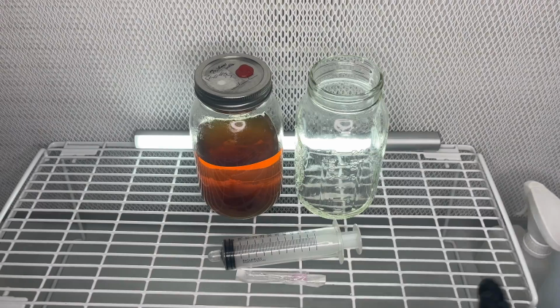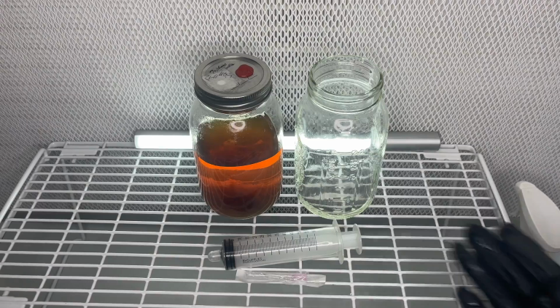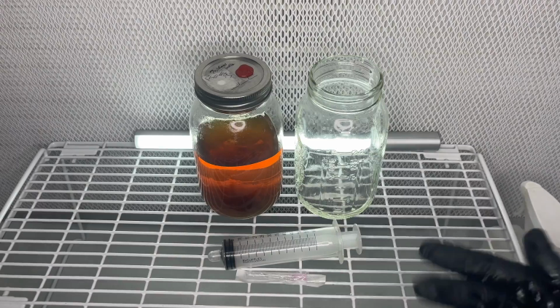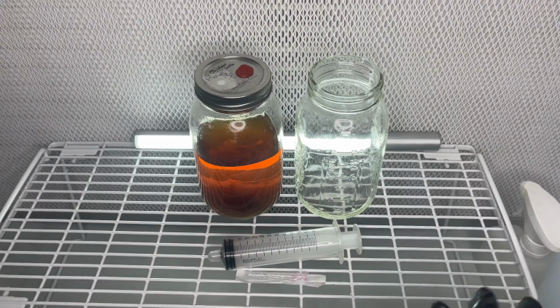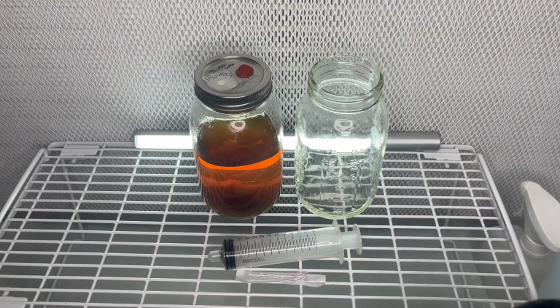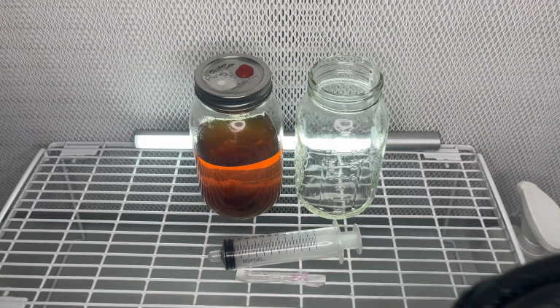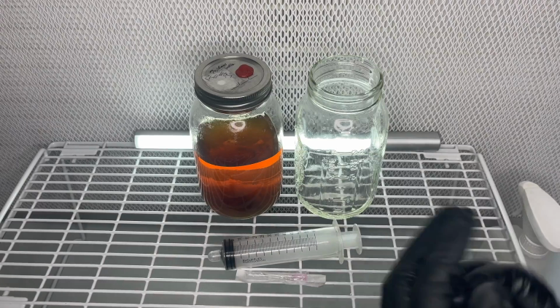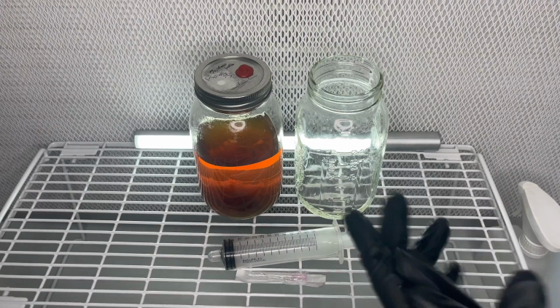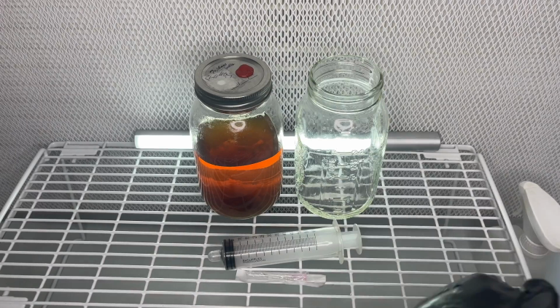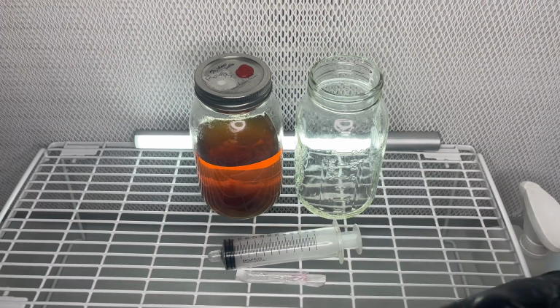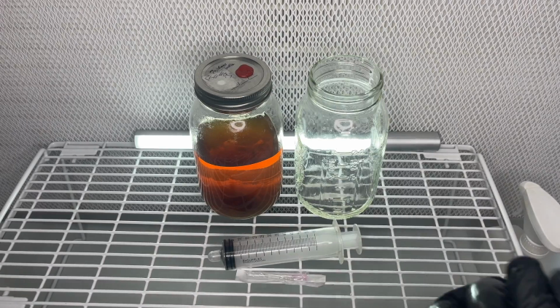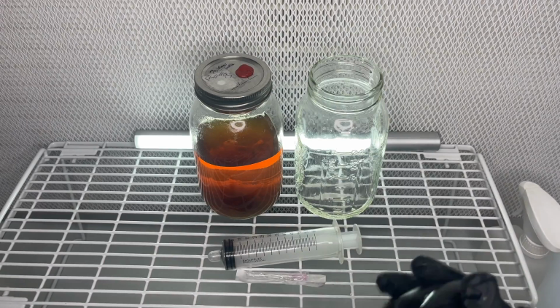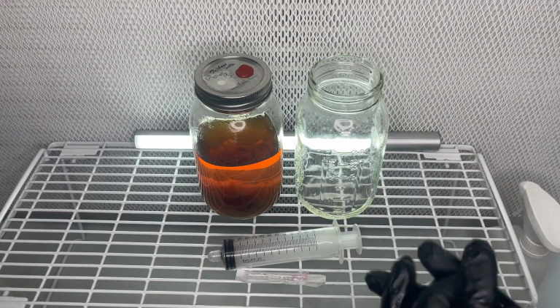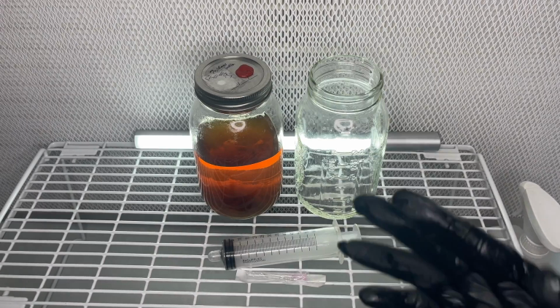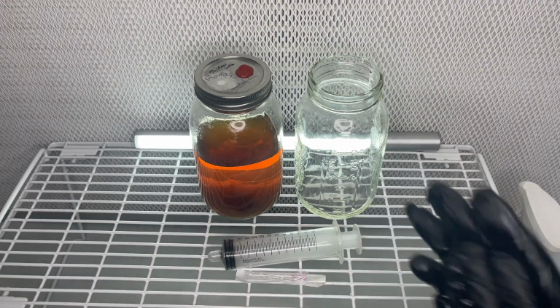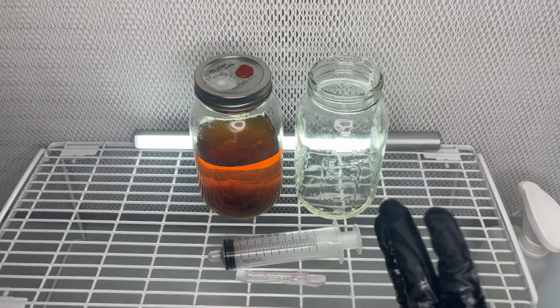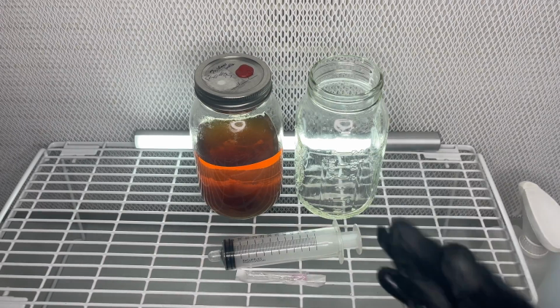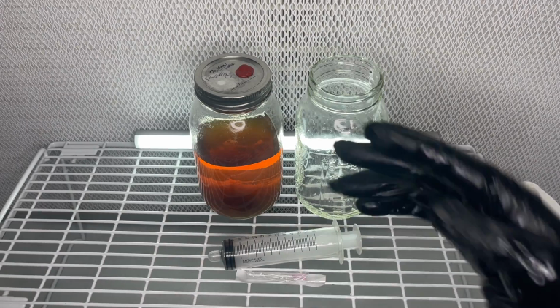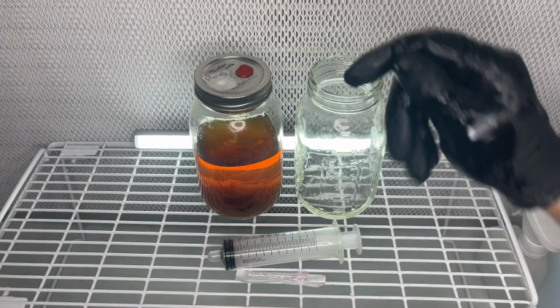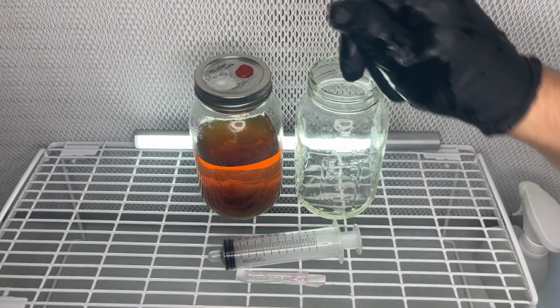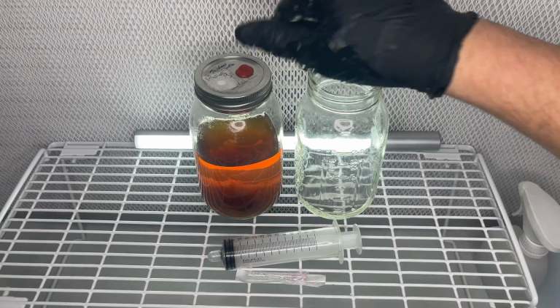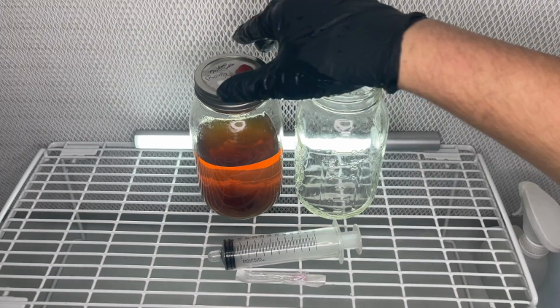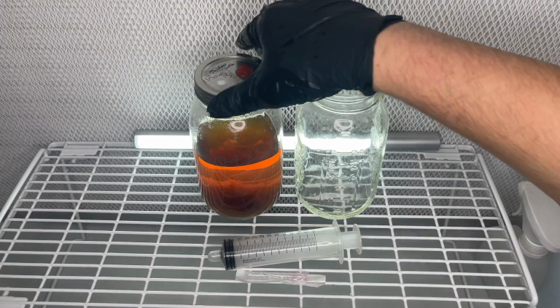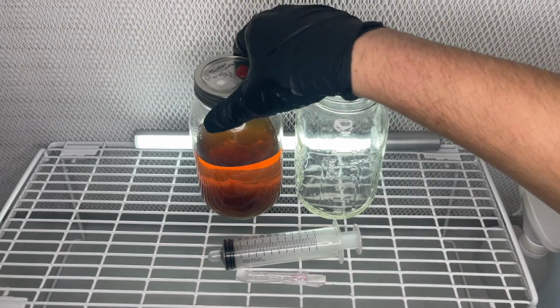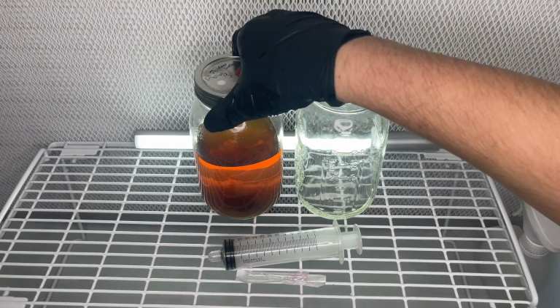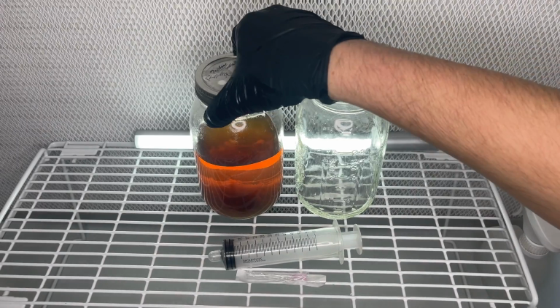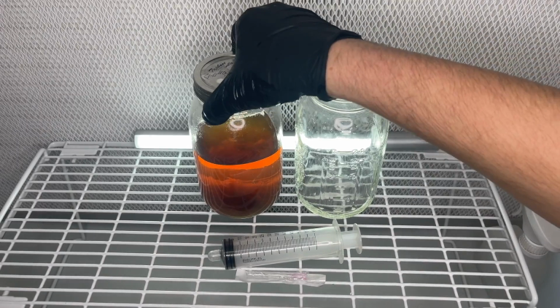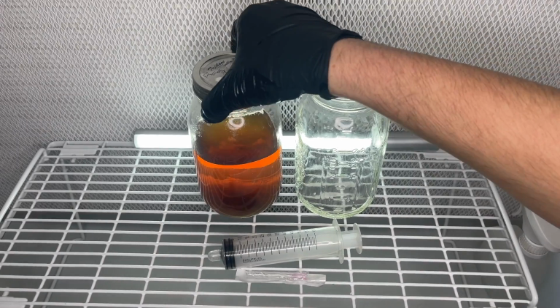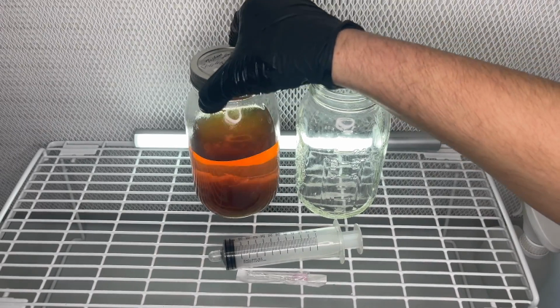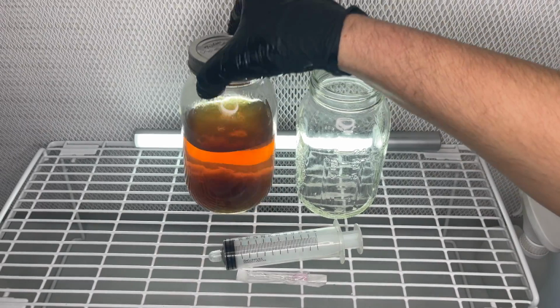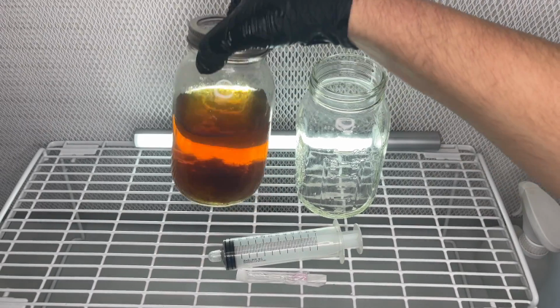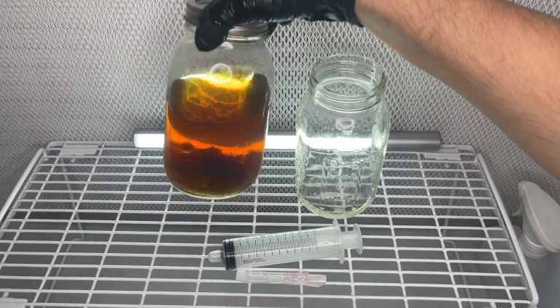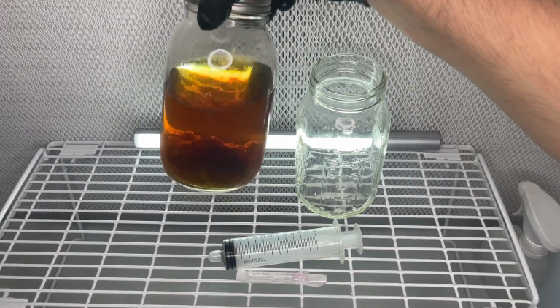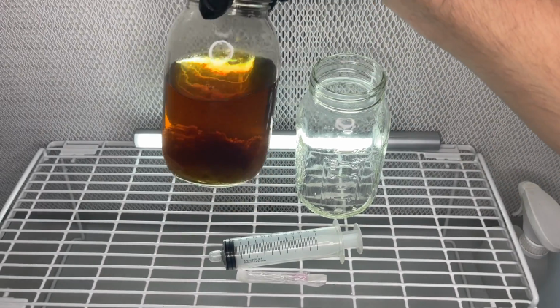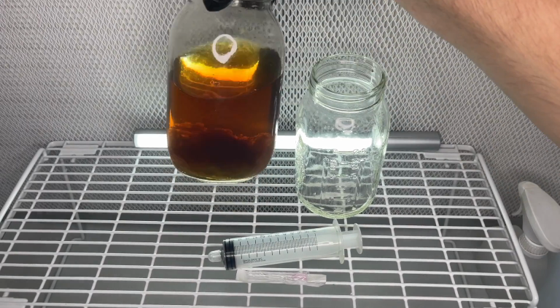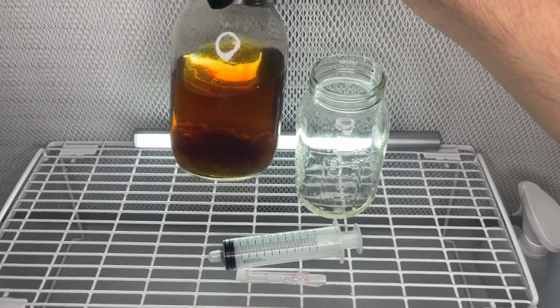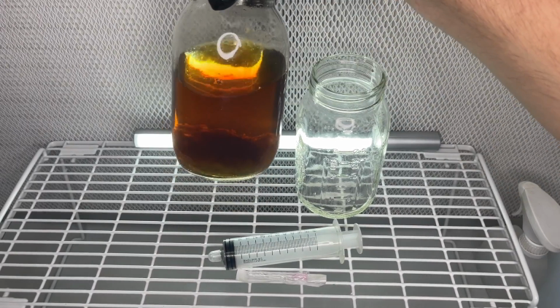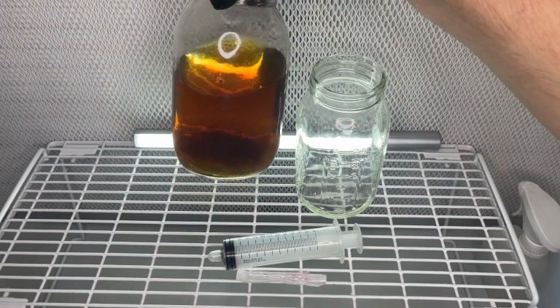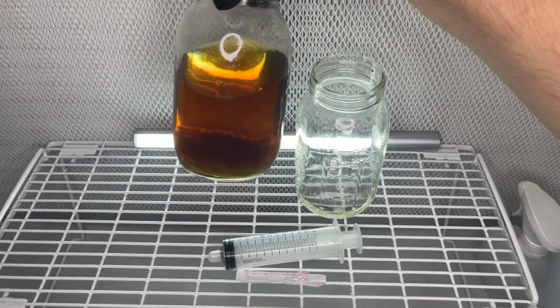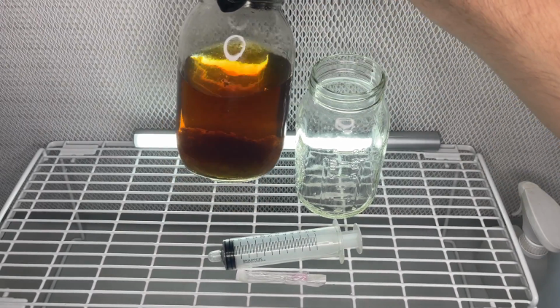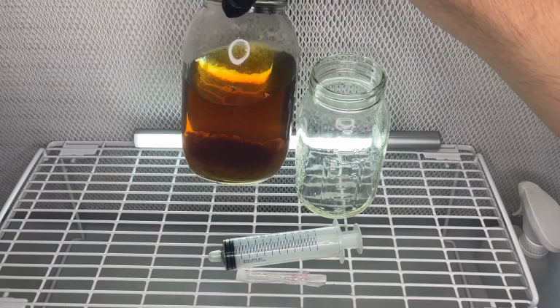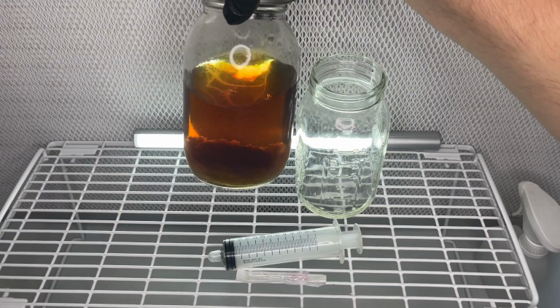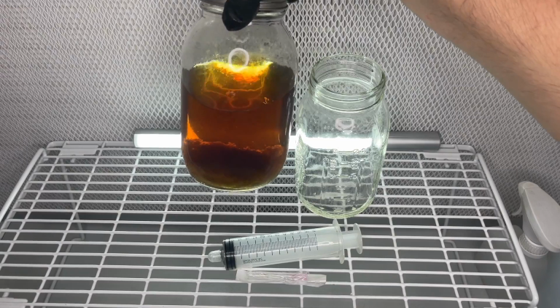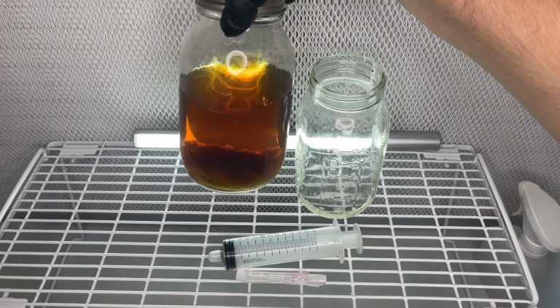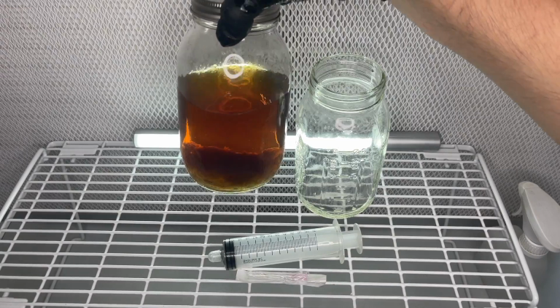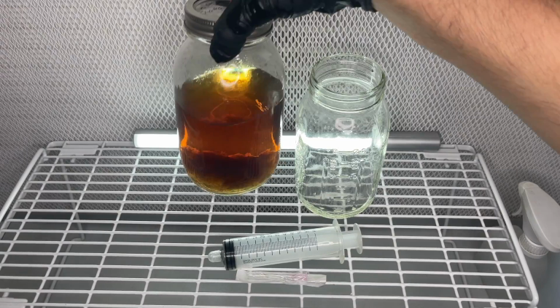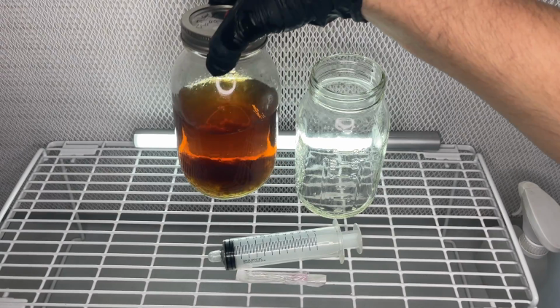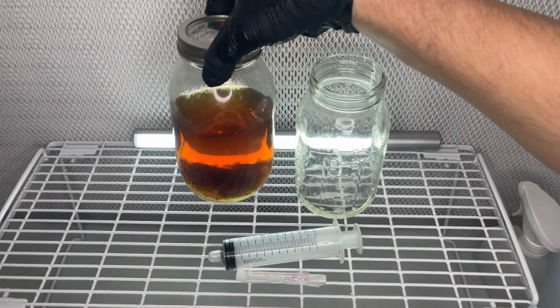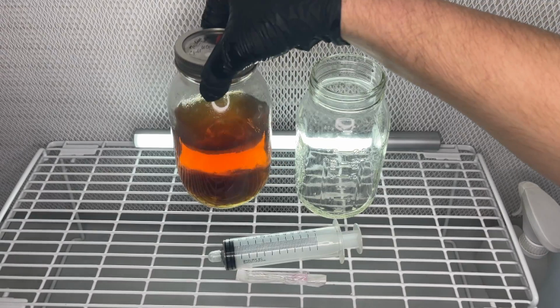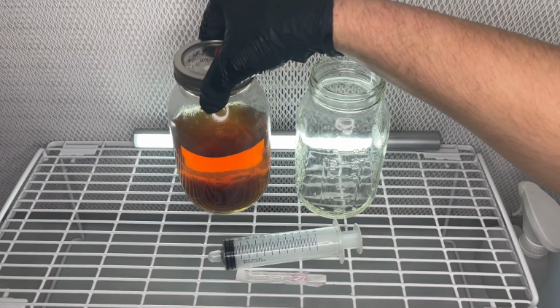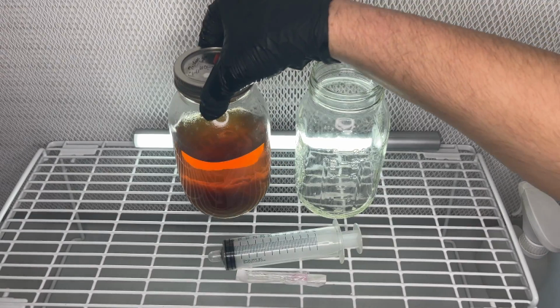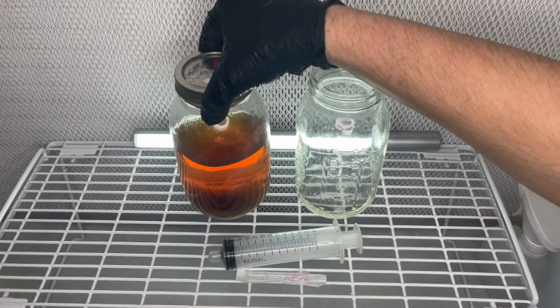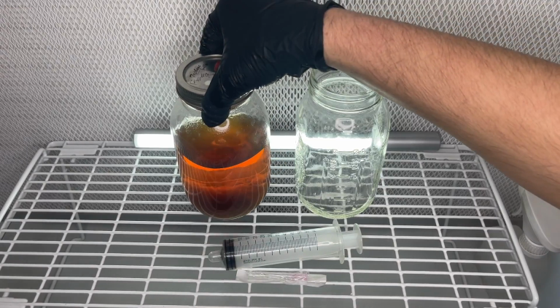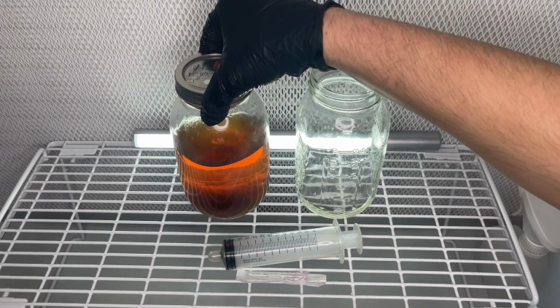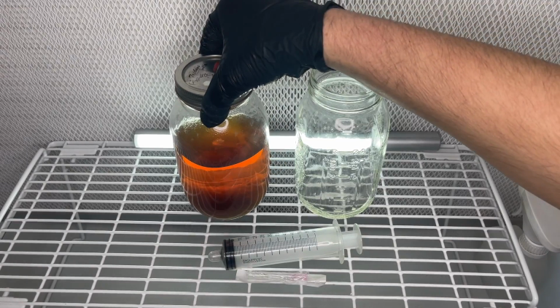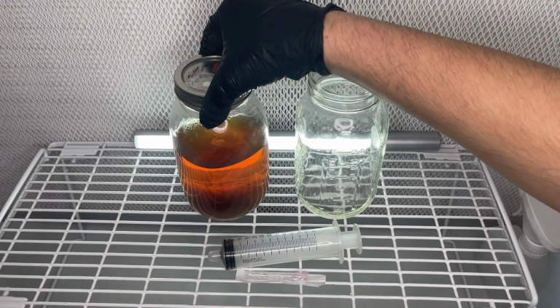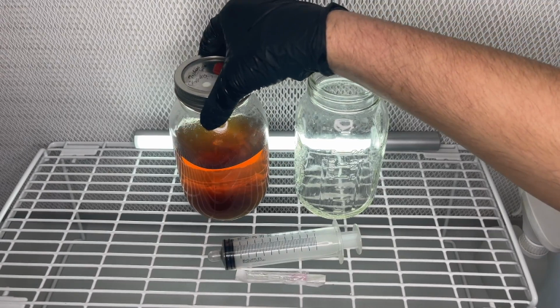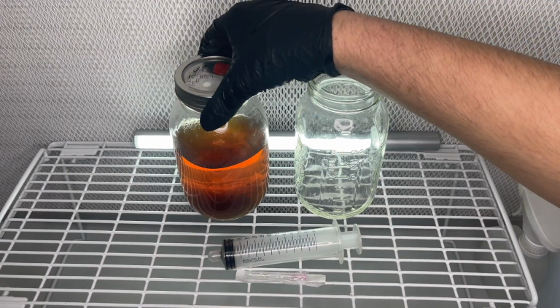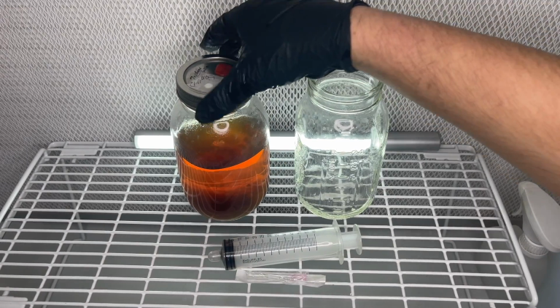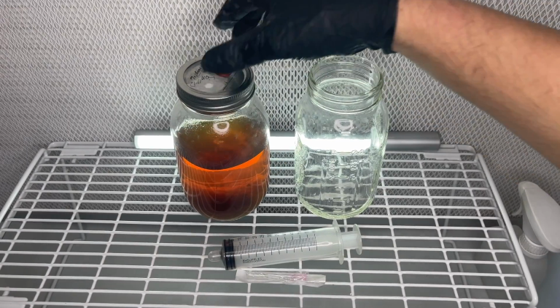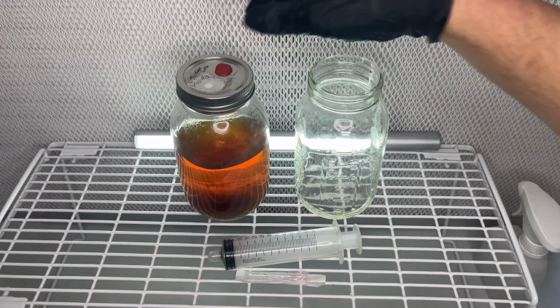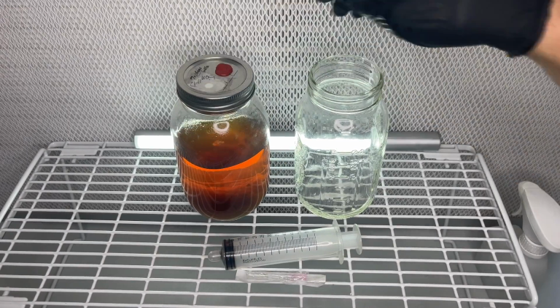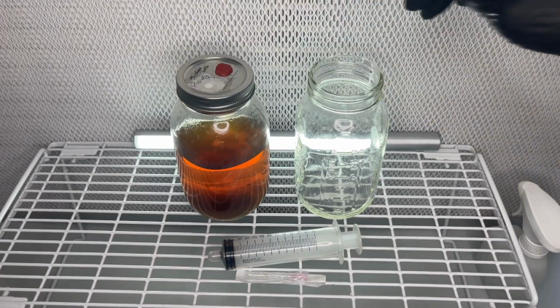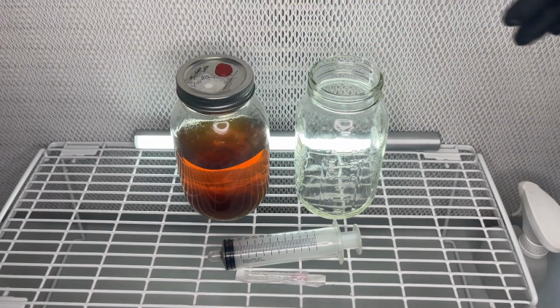Welcome back to Sporn's Row. In this video I wanted to share with you an experiment that I did with Lion's Mane Mushroom Liquid Culture.